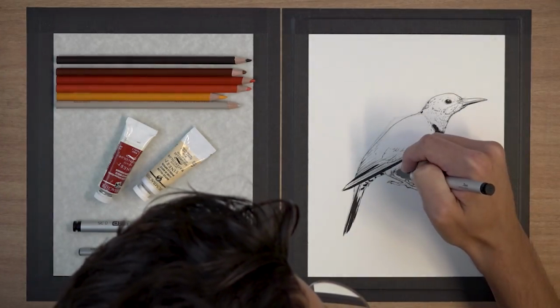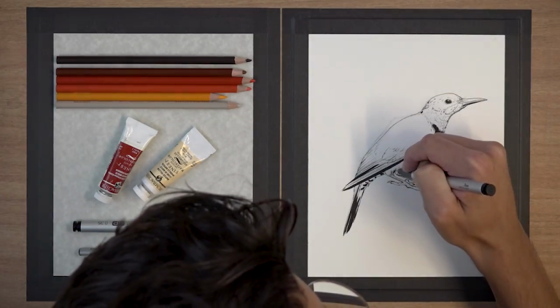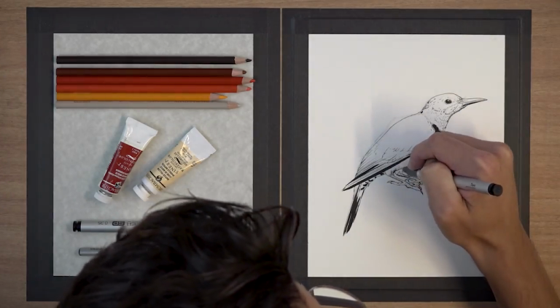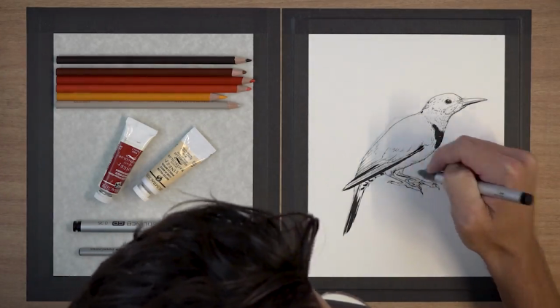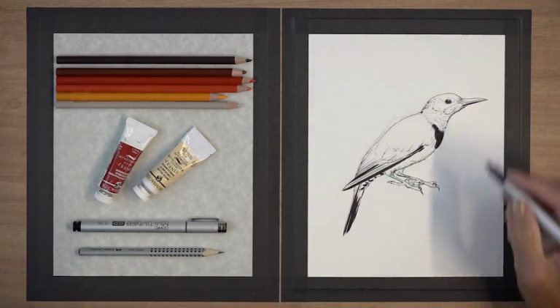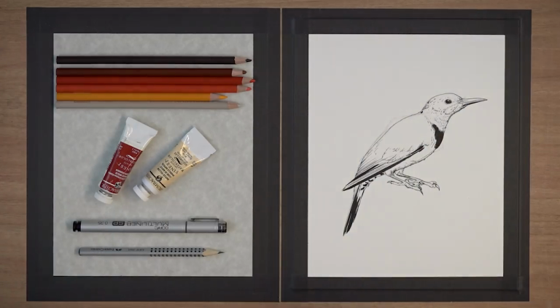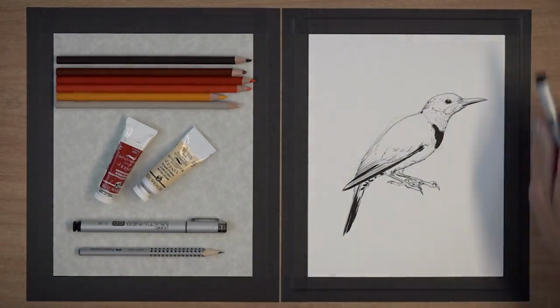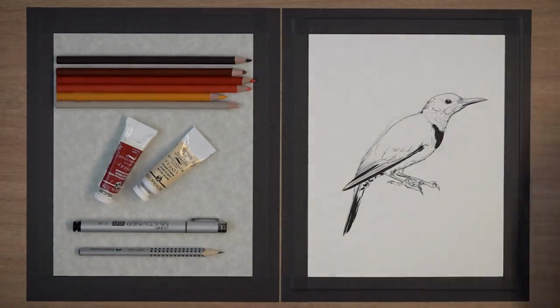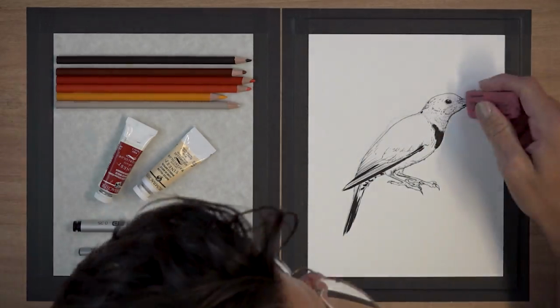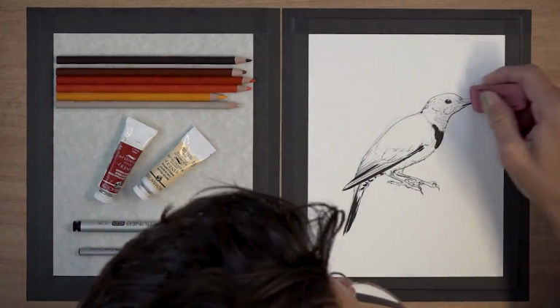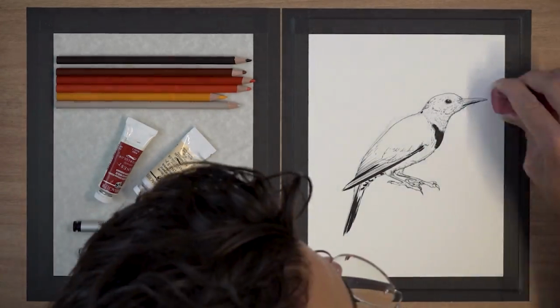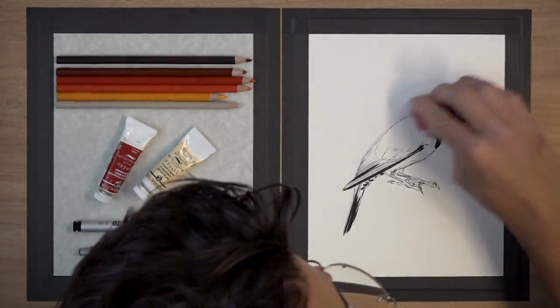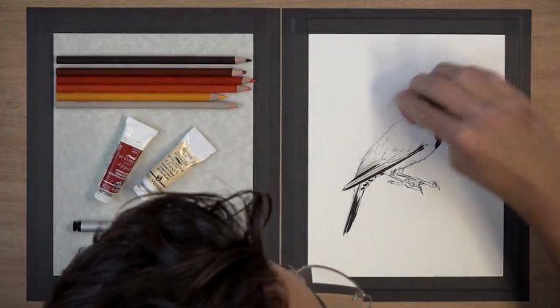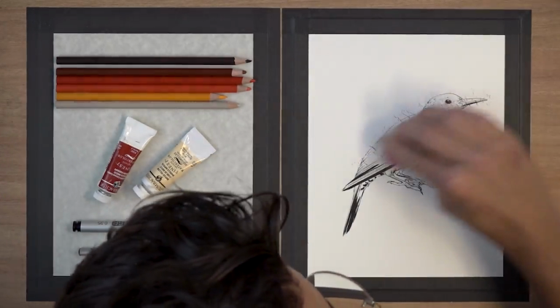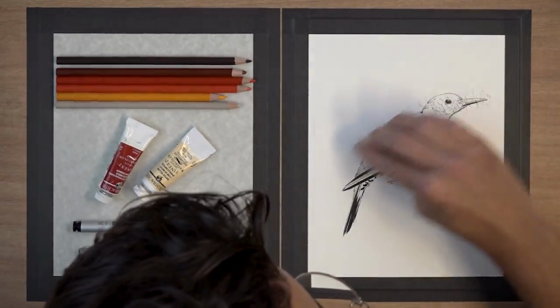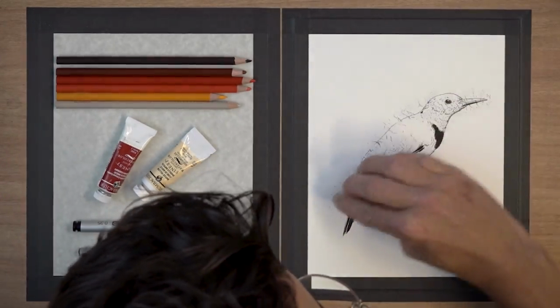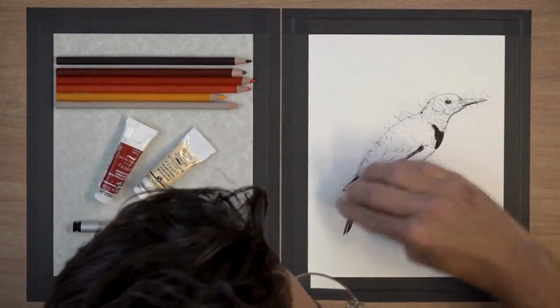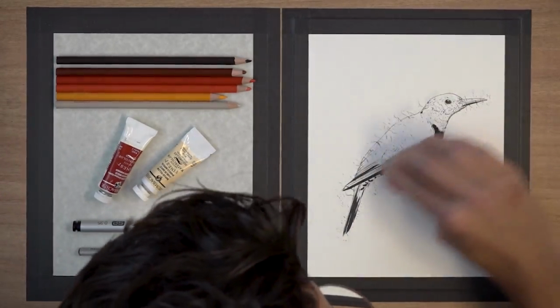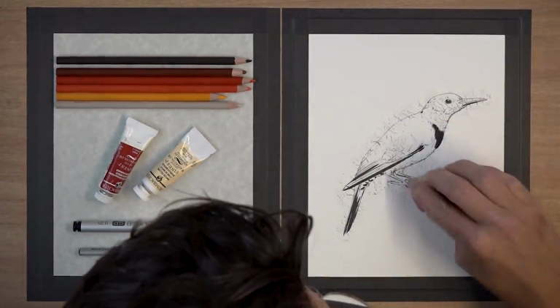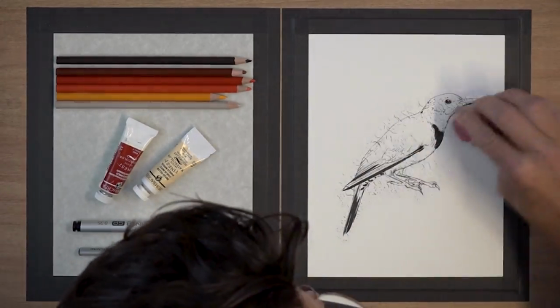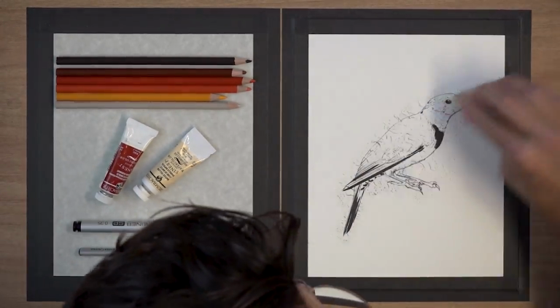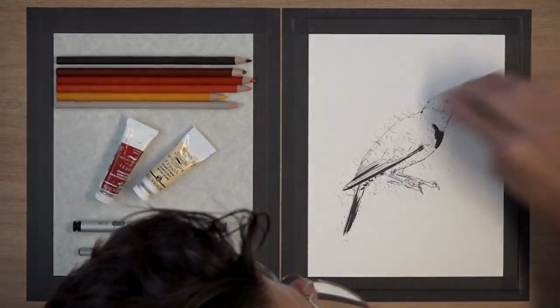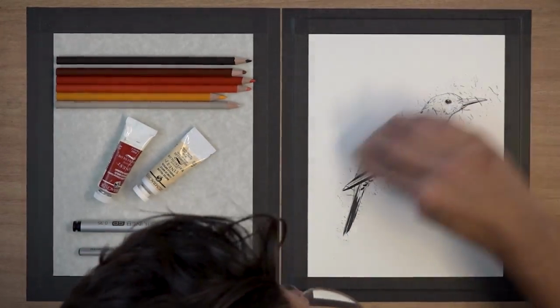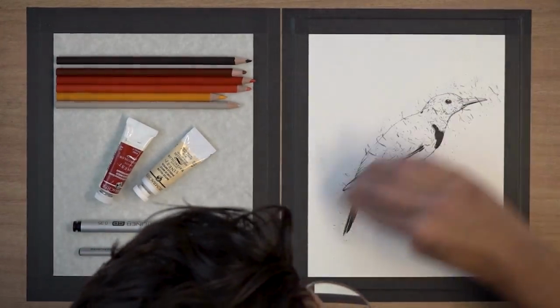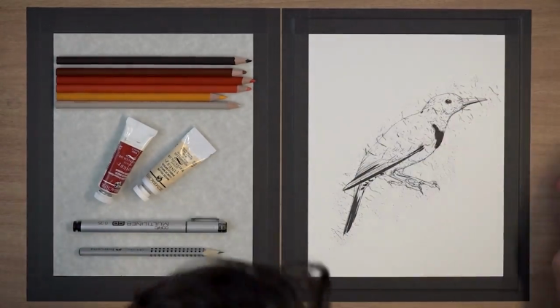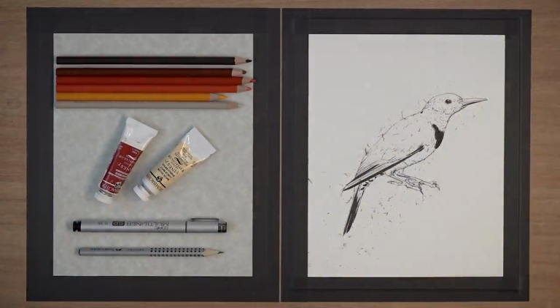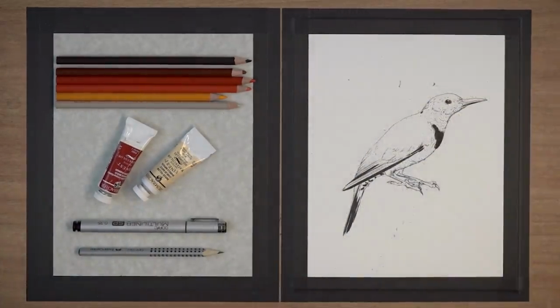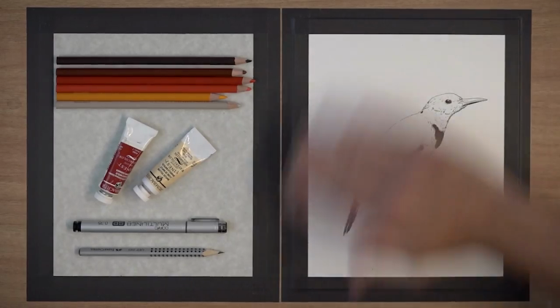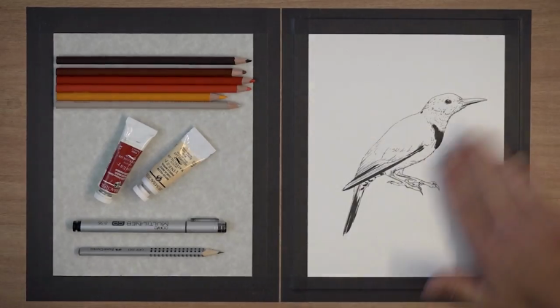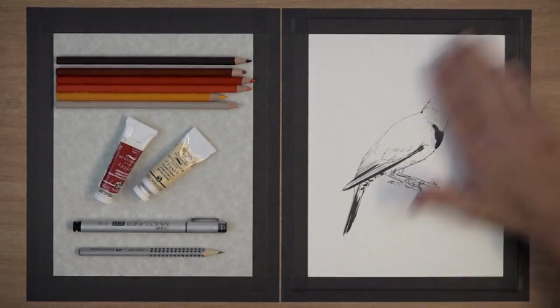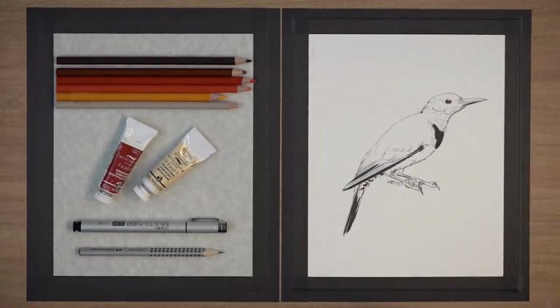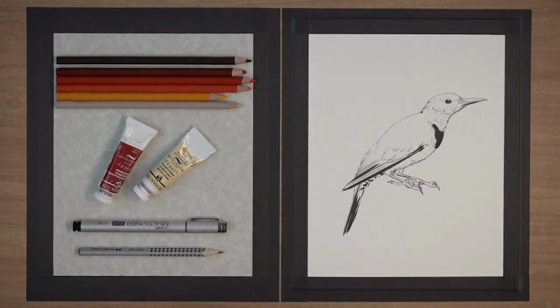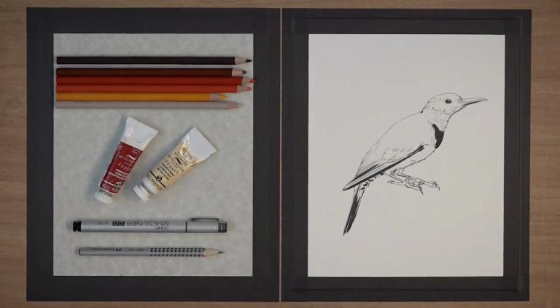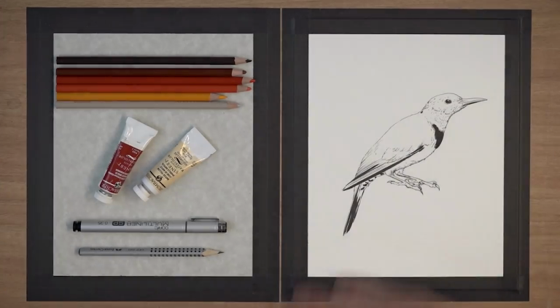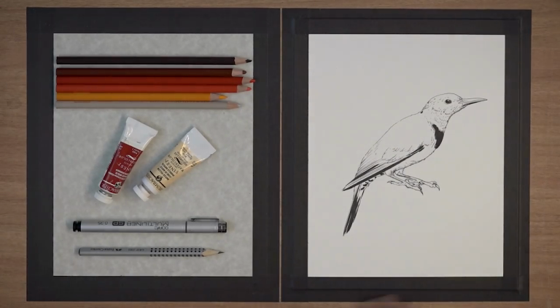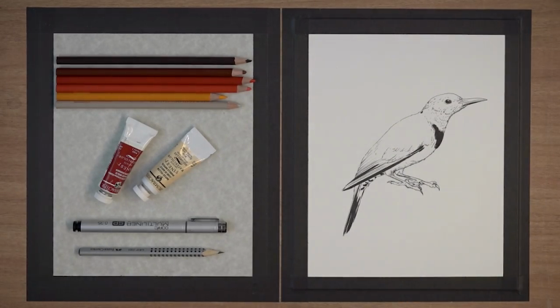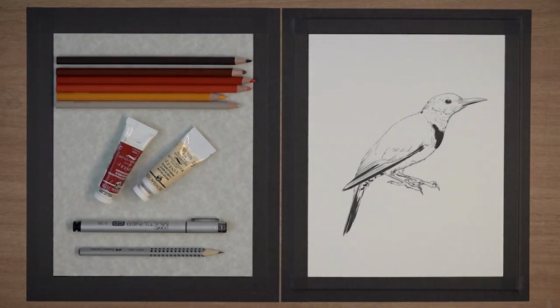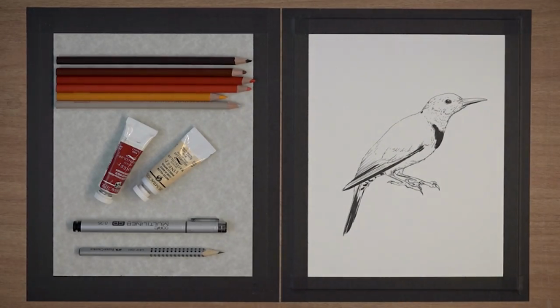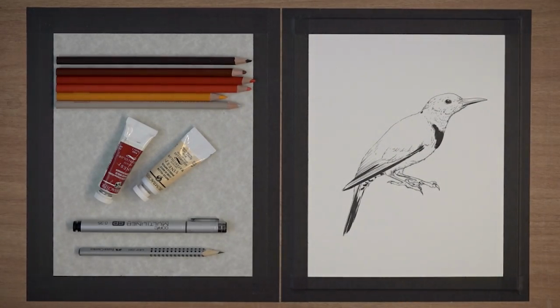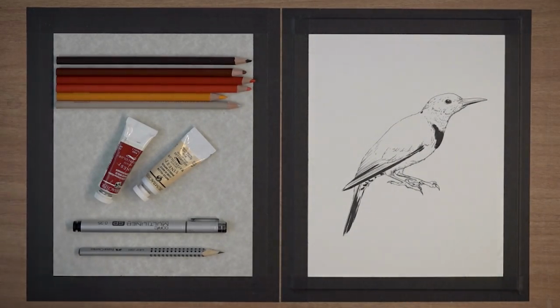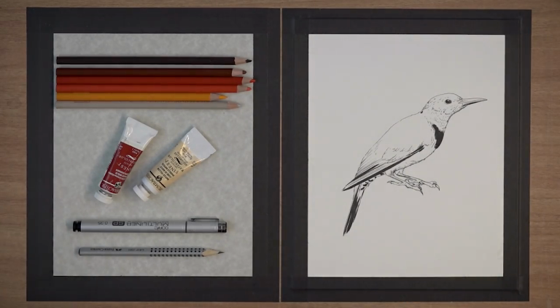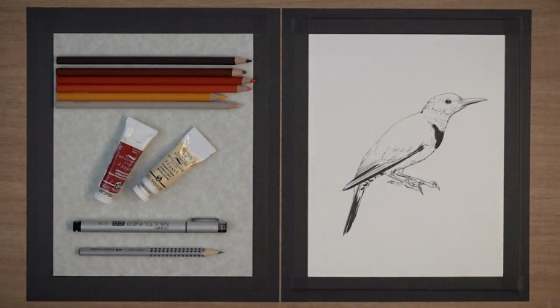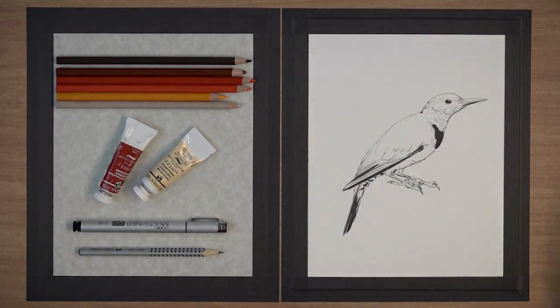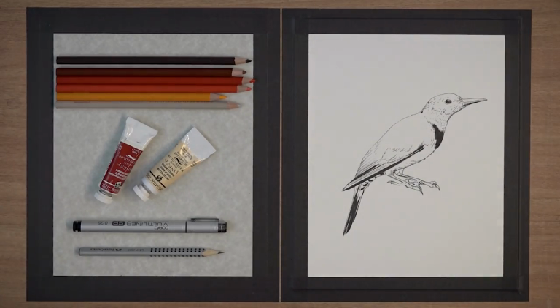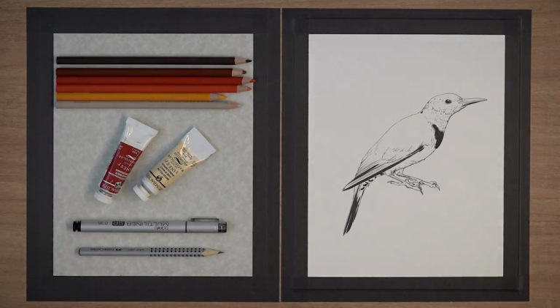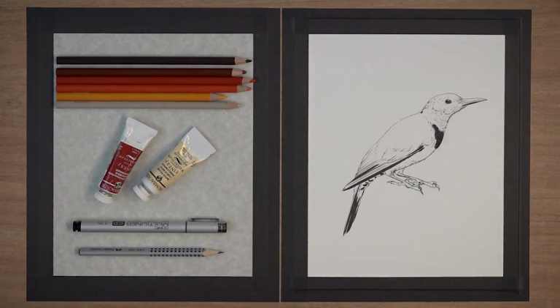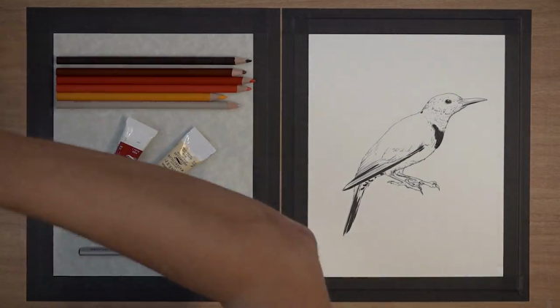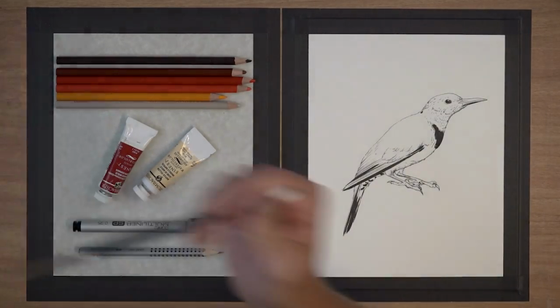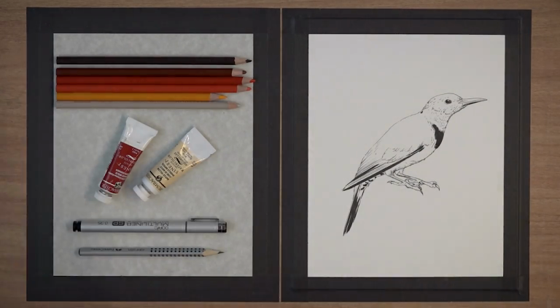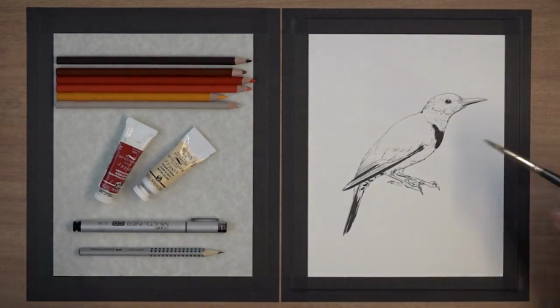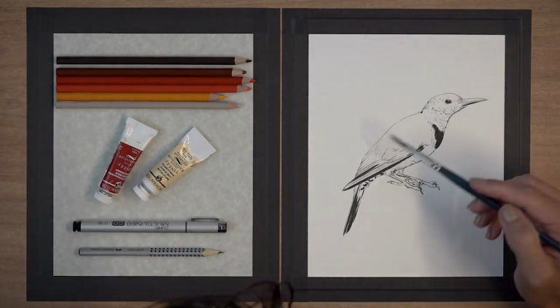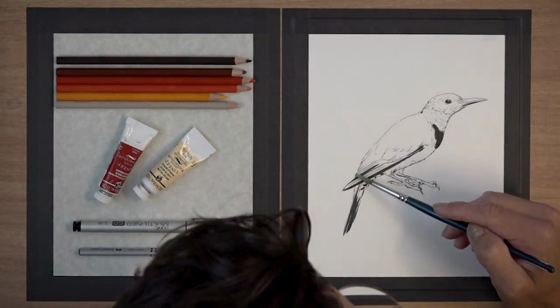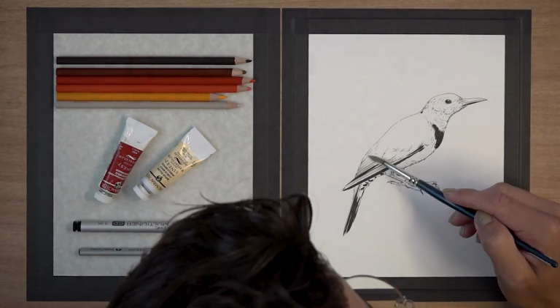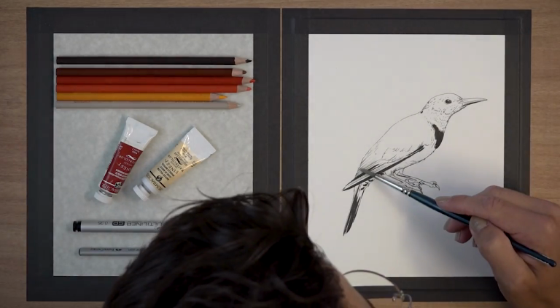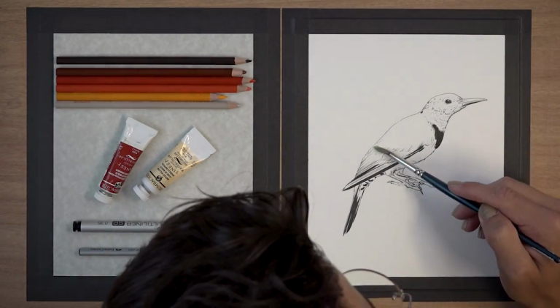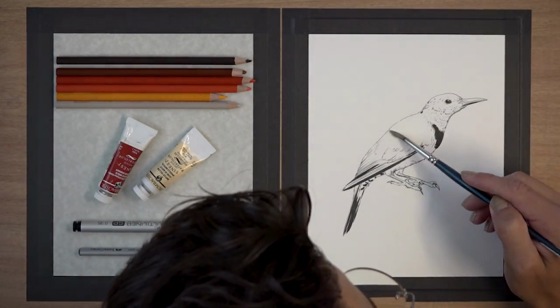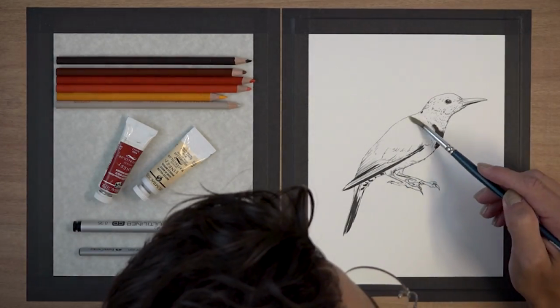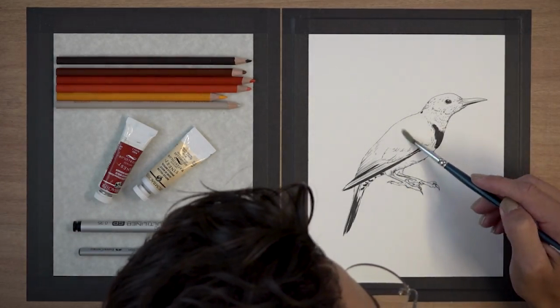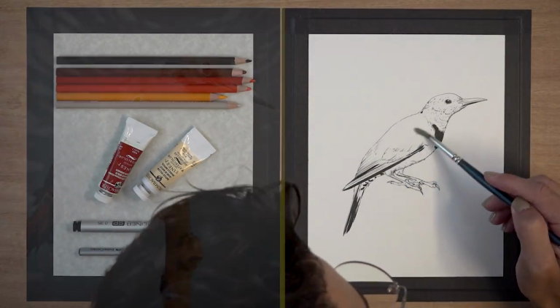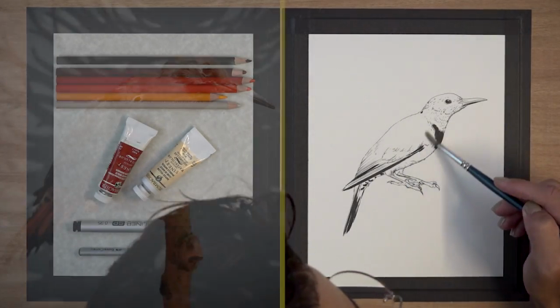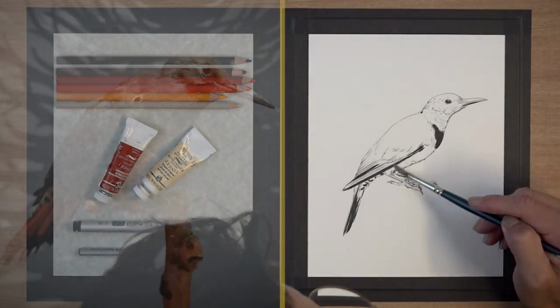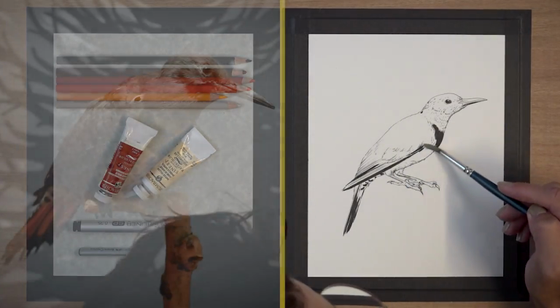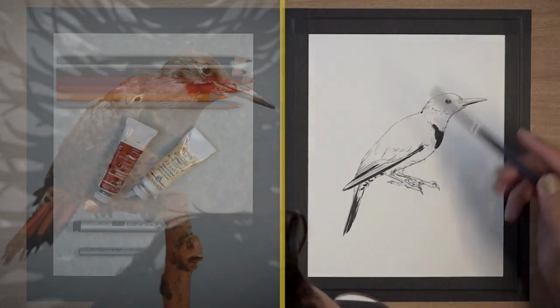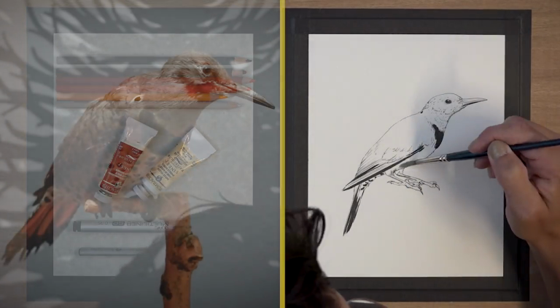And this is me just erasing the graphite lines that I laid down previously, just to make it ready for watercolor.